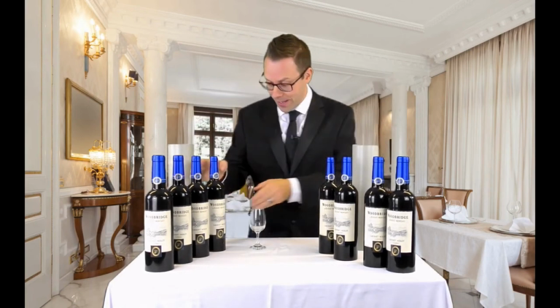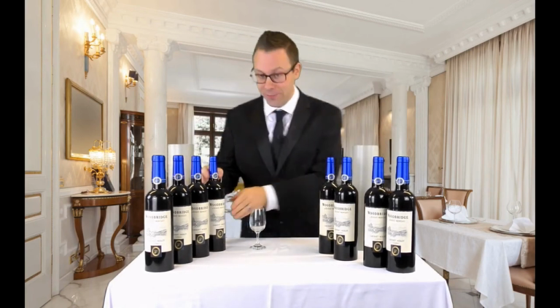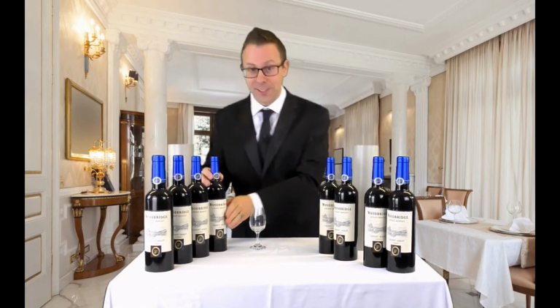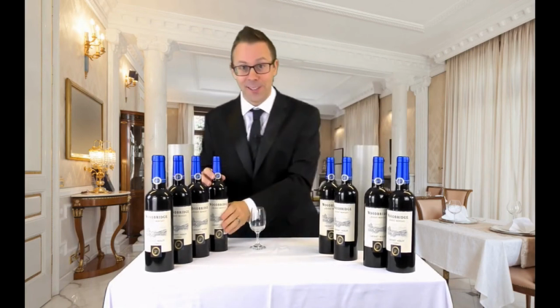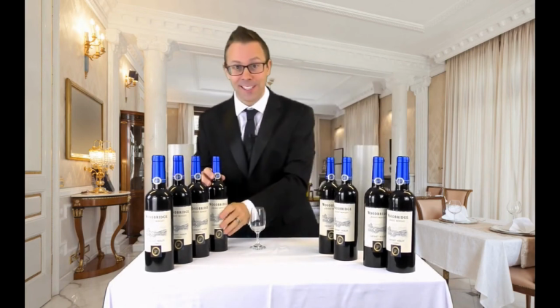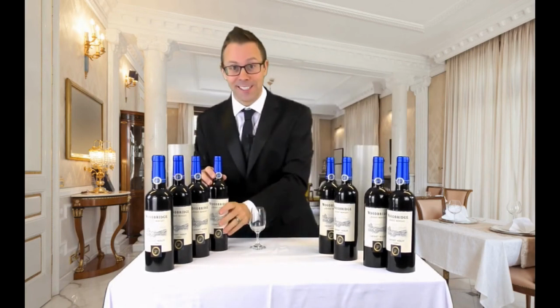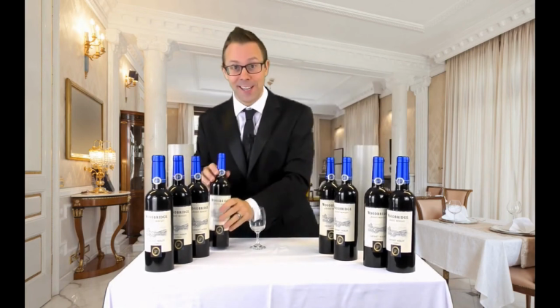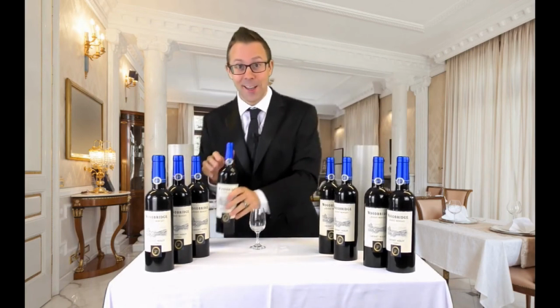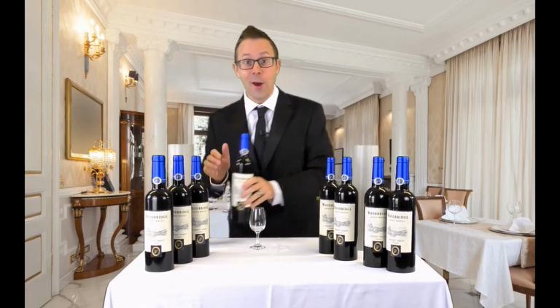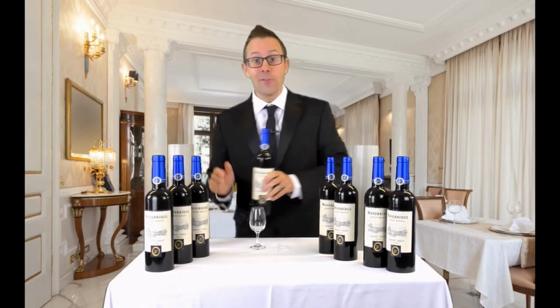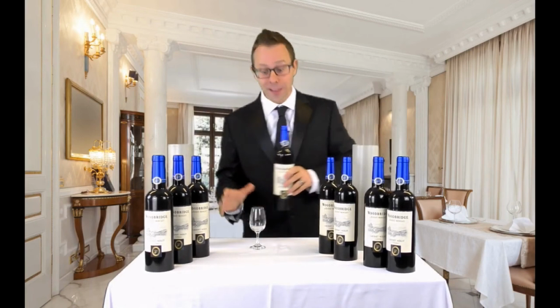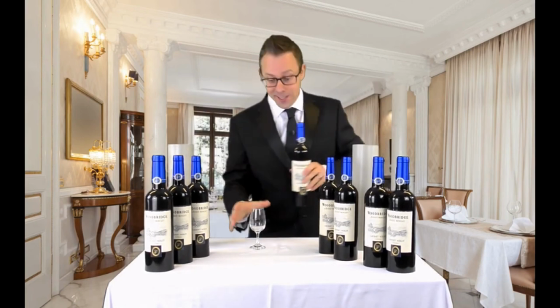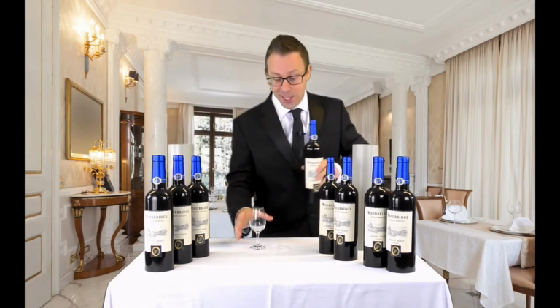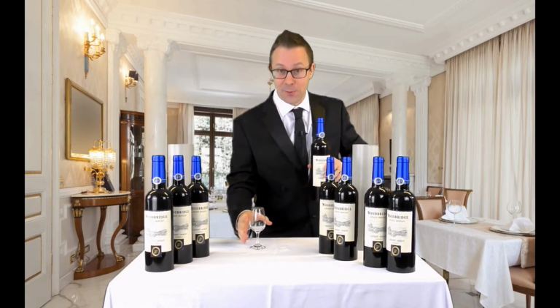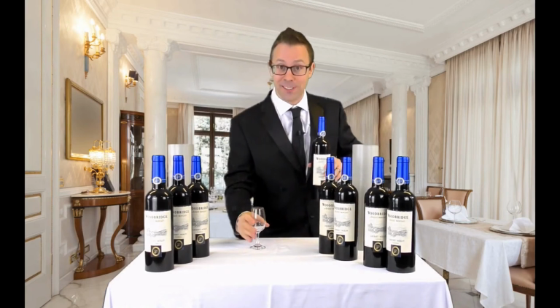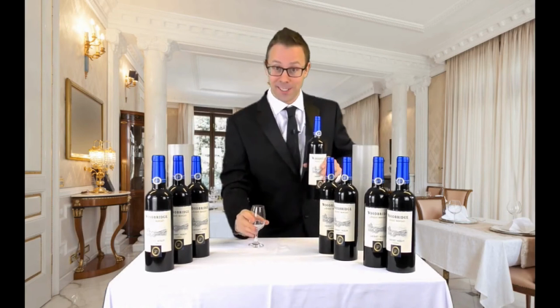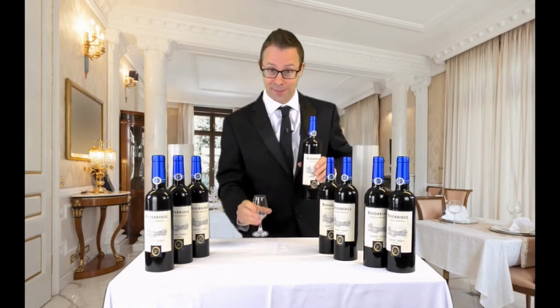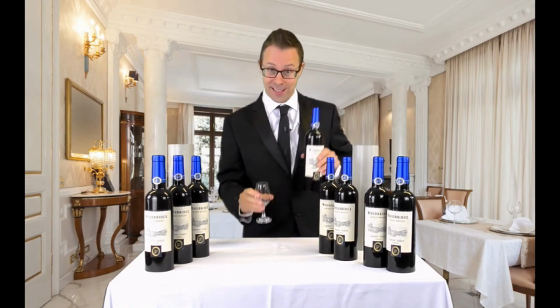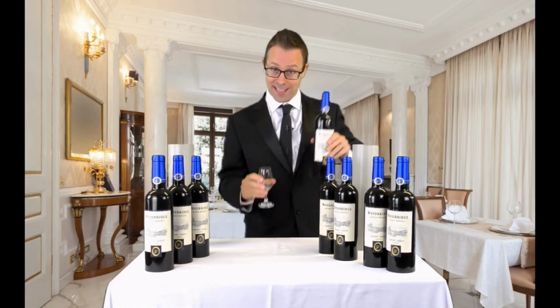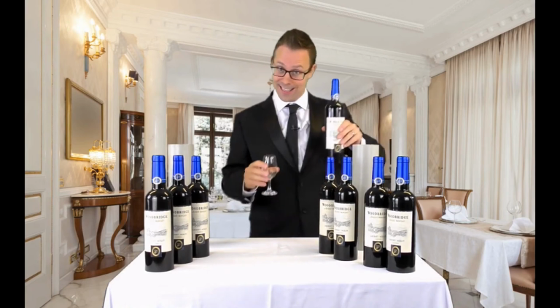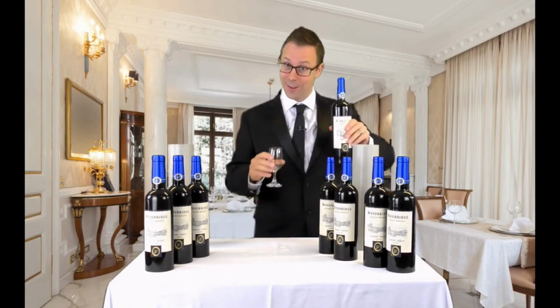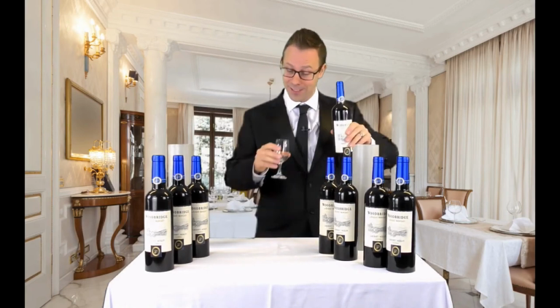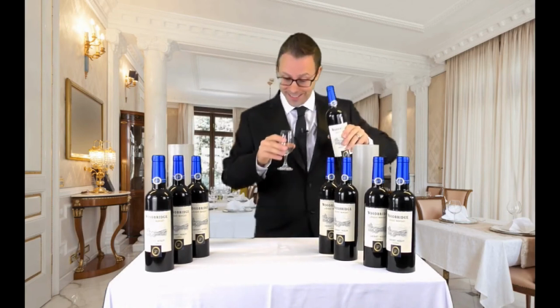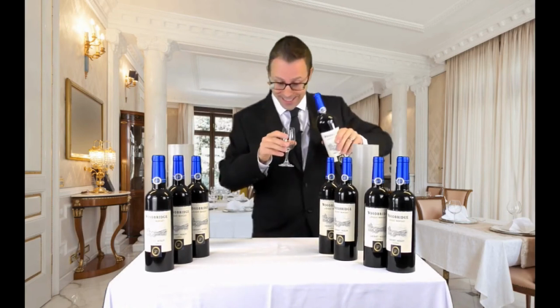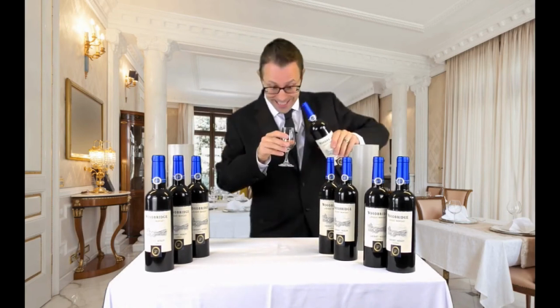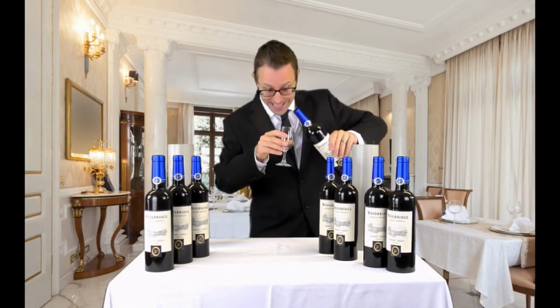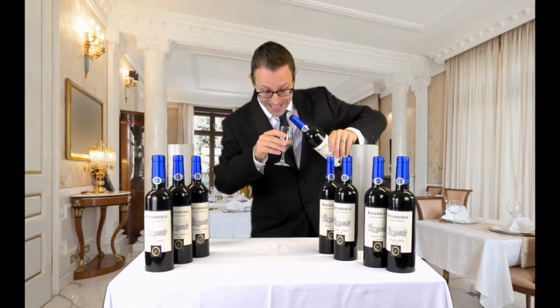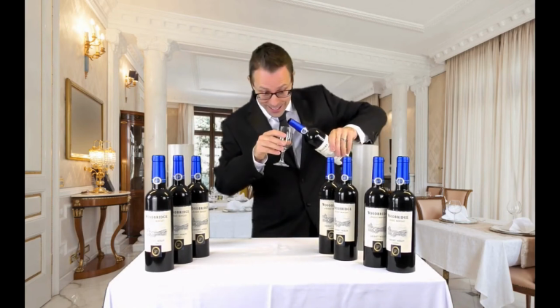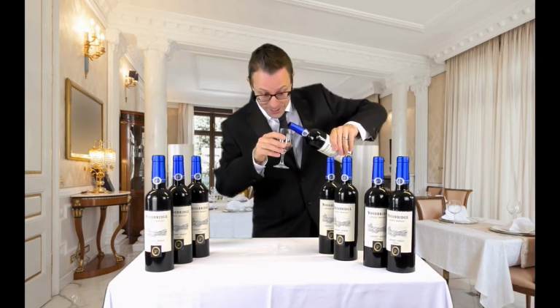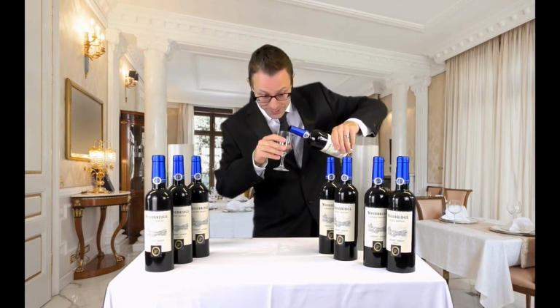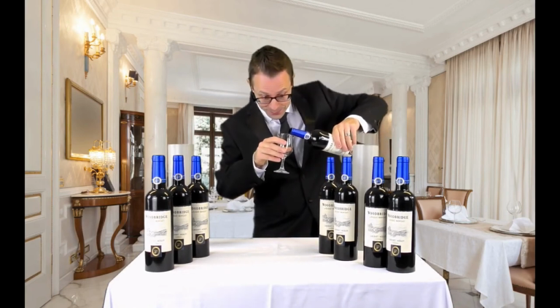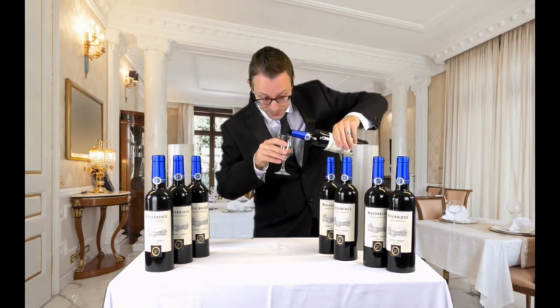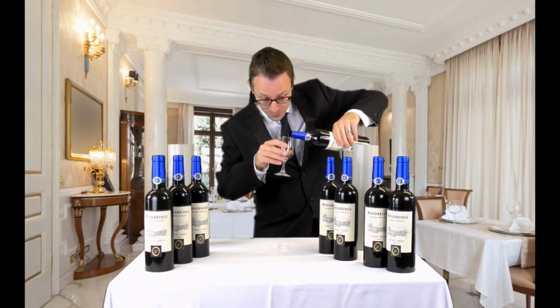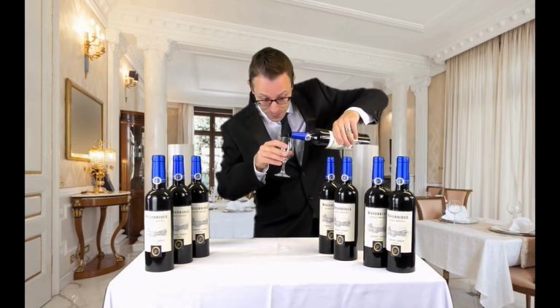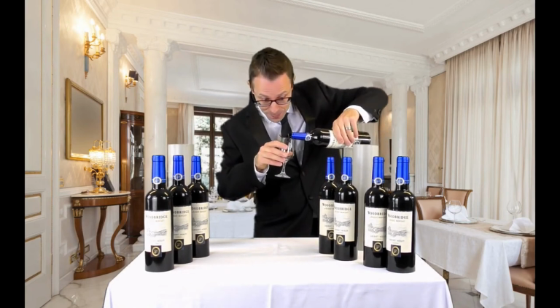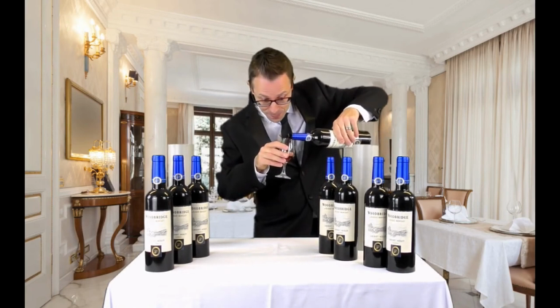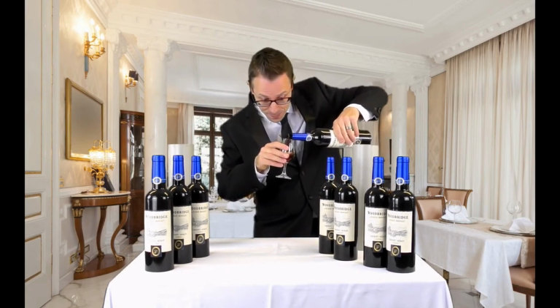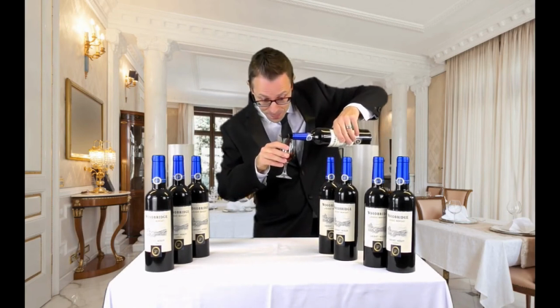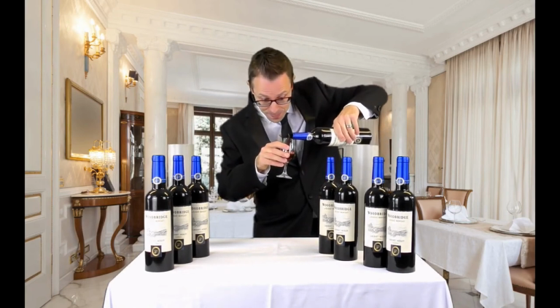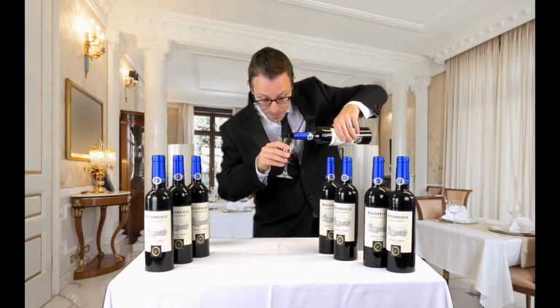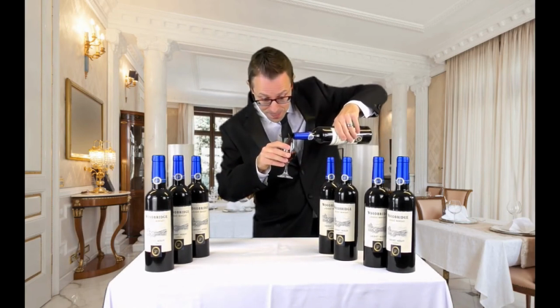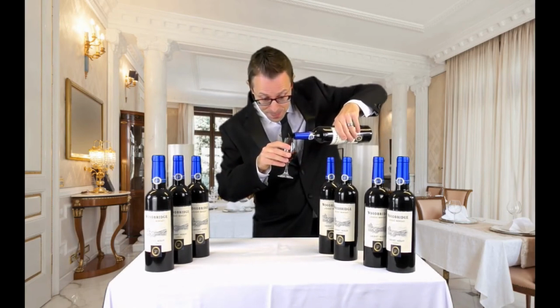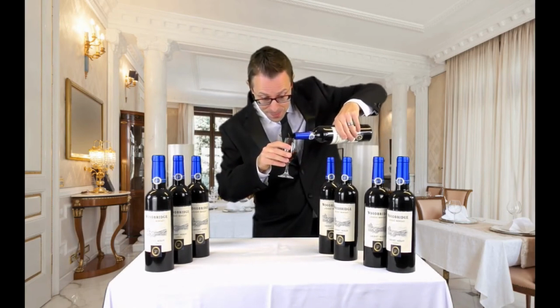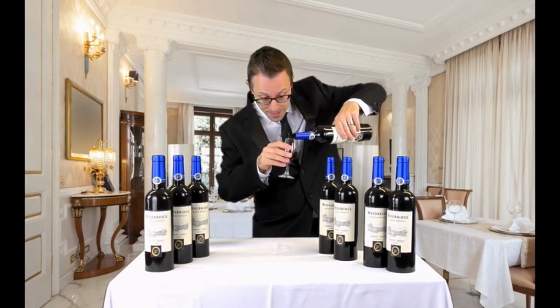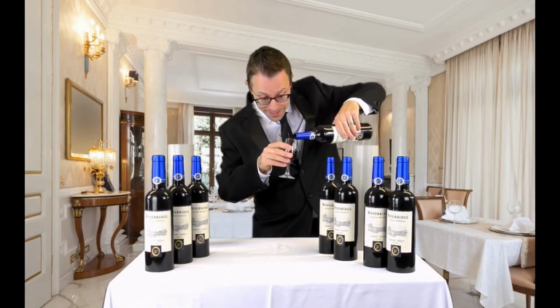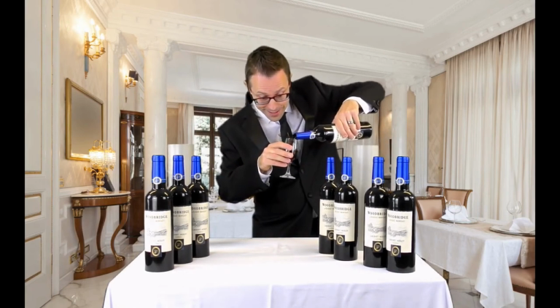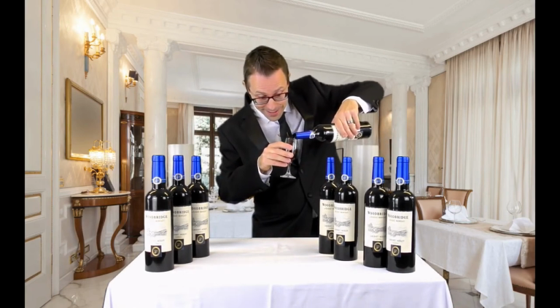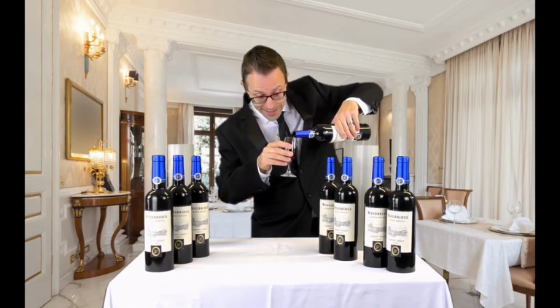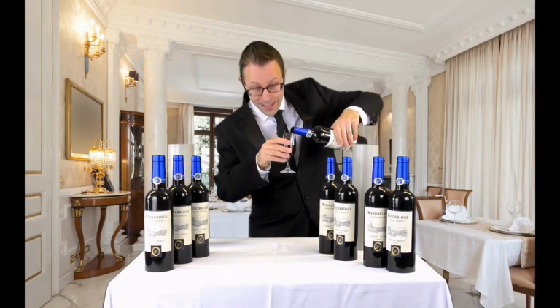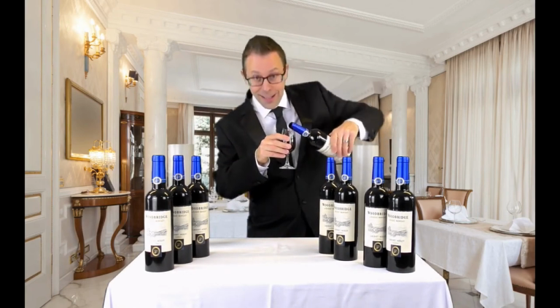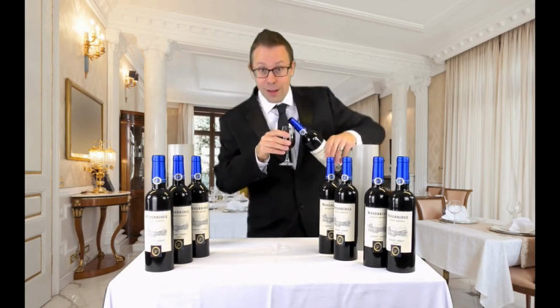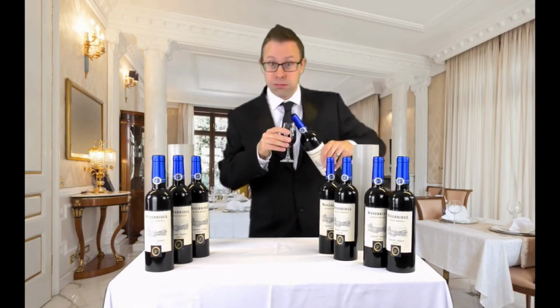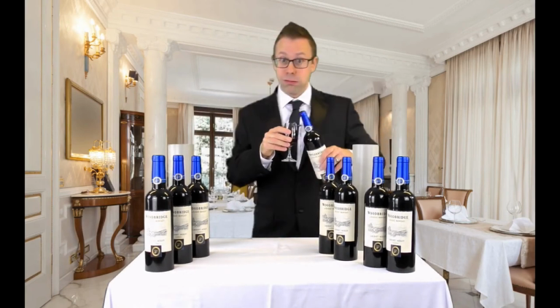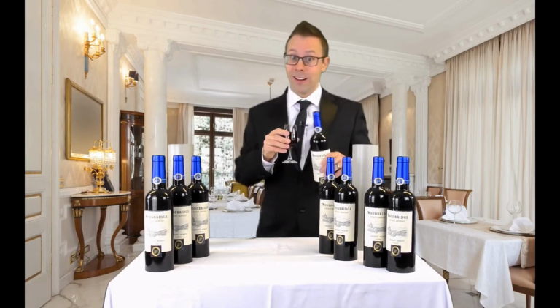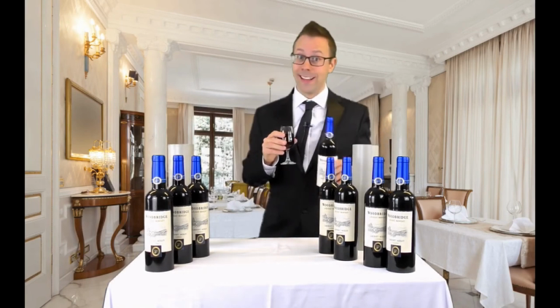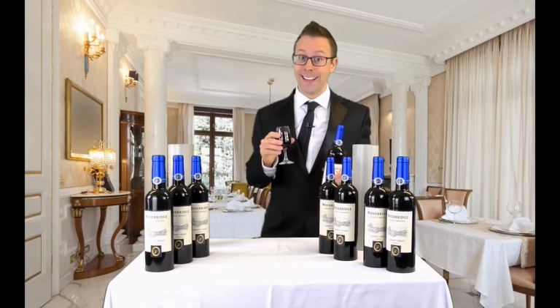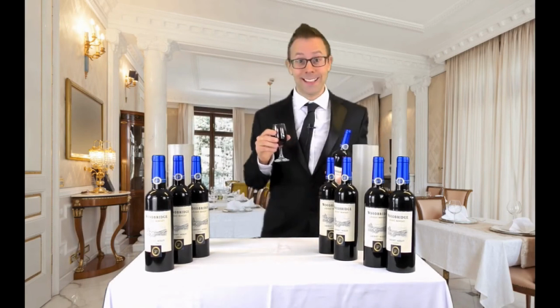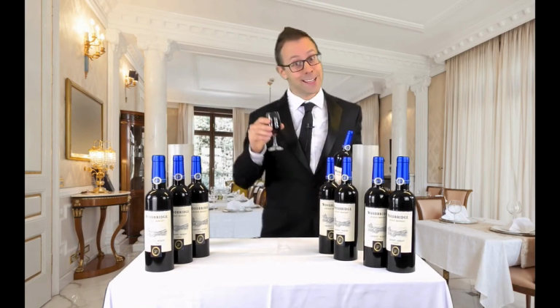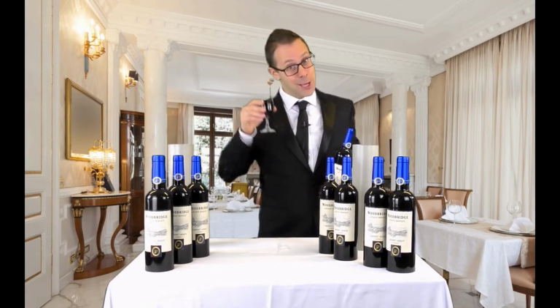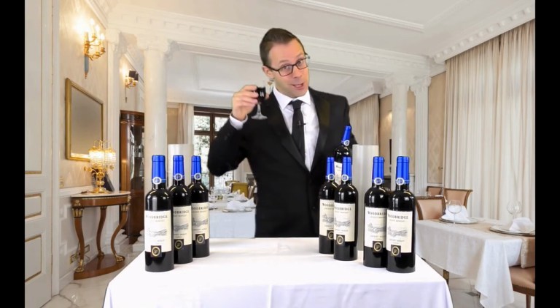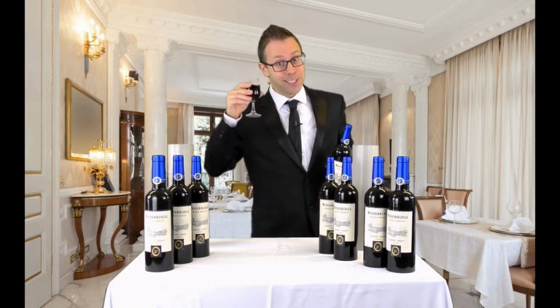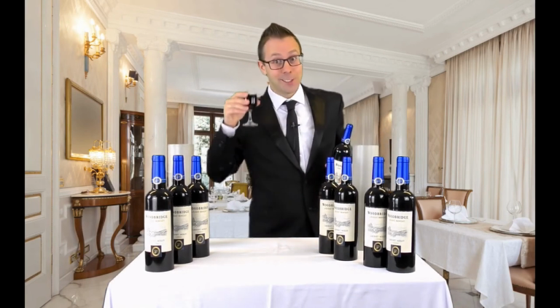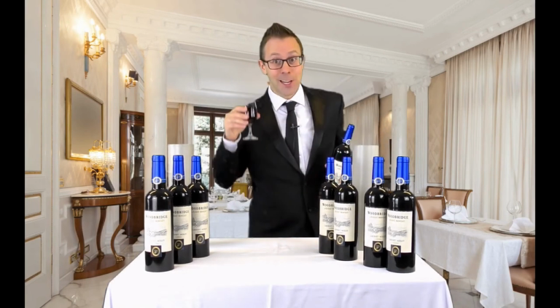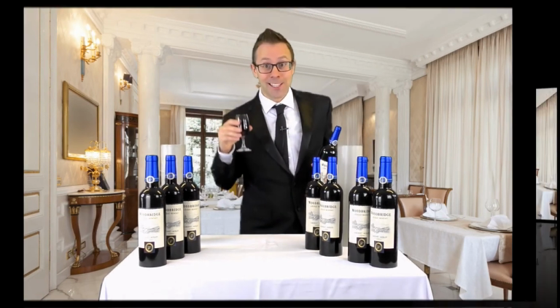I might have this nice vintage reserve here. Here goes. Cheers.